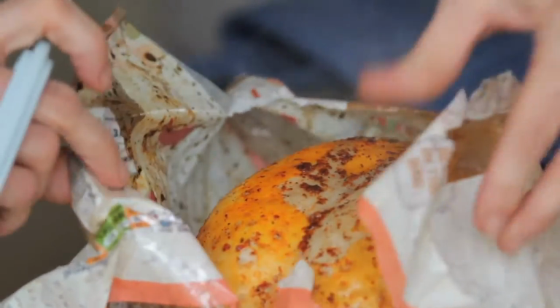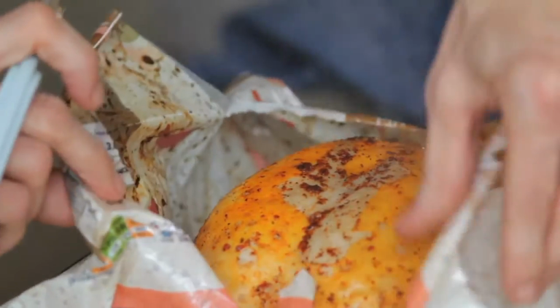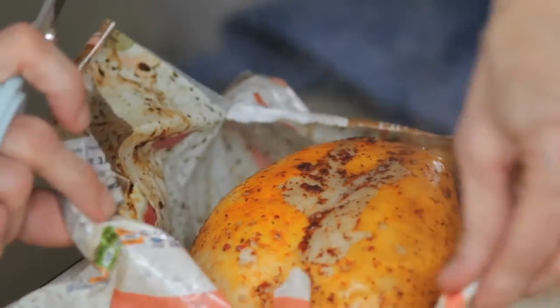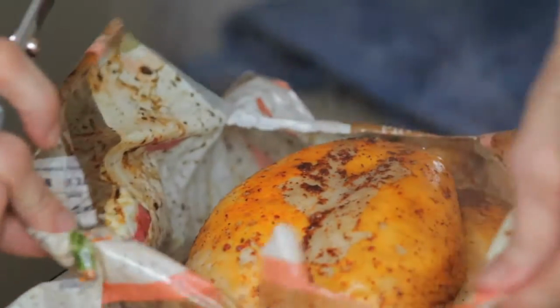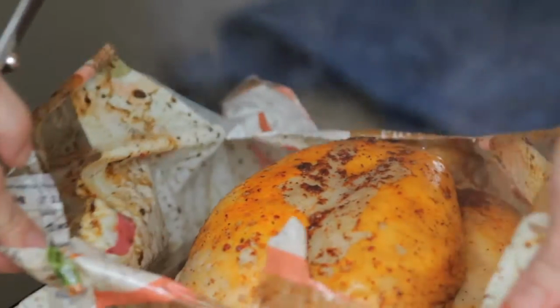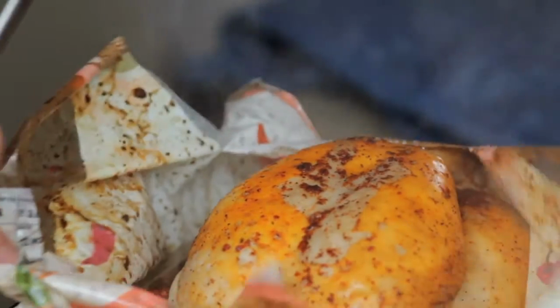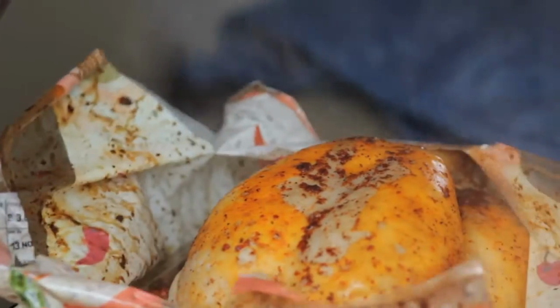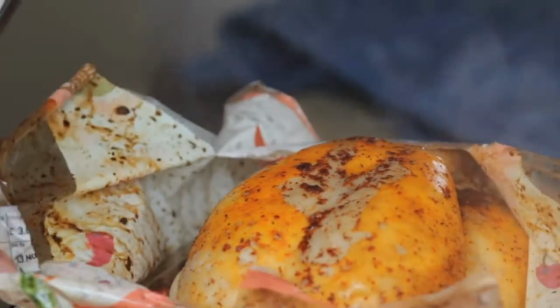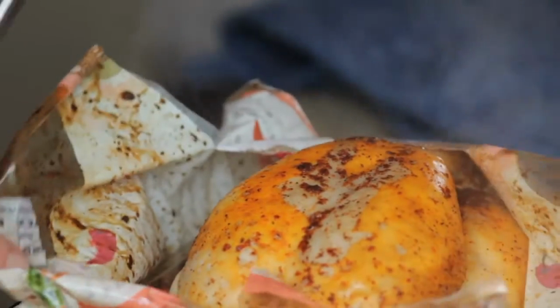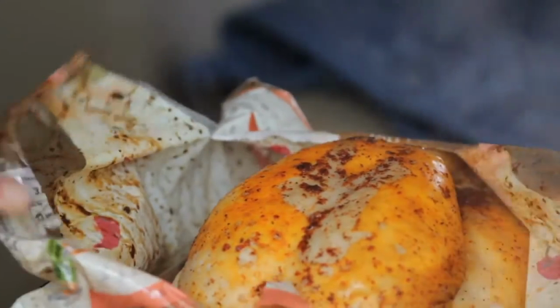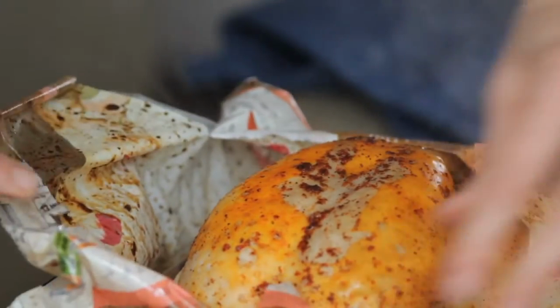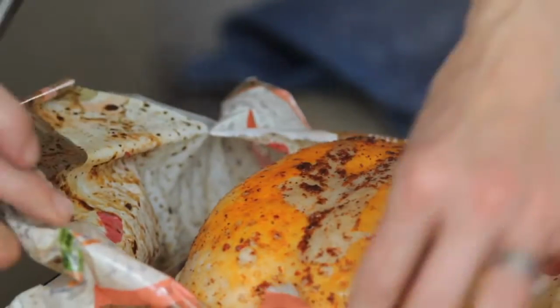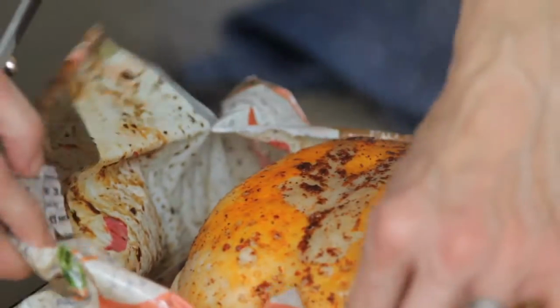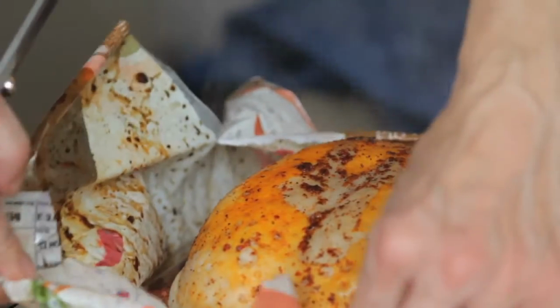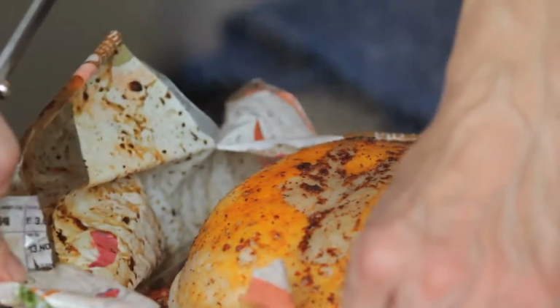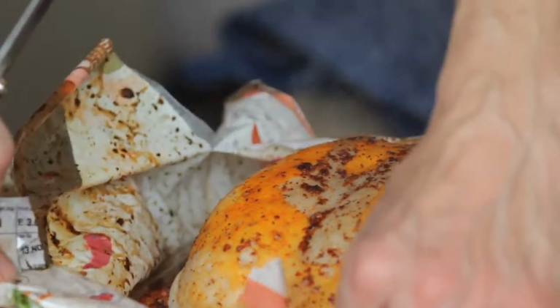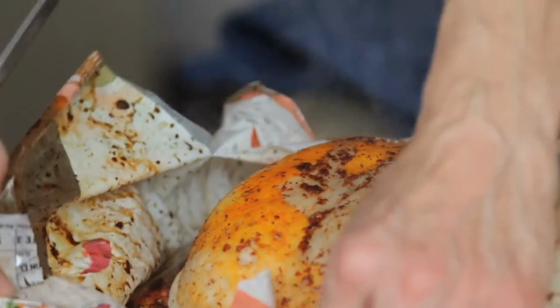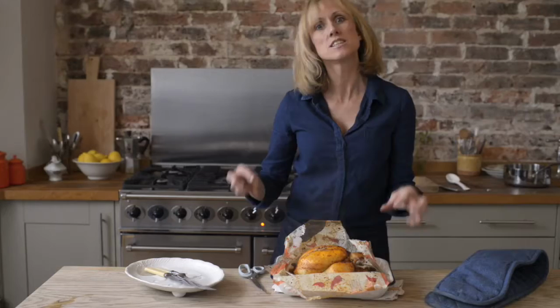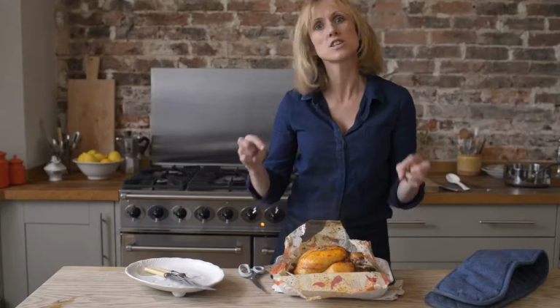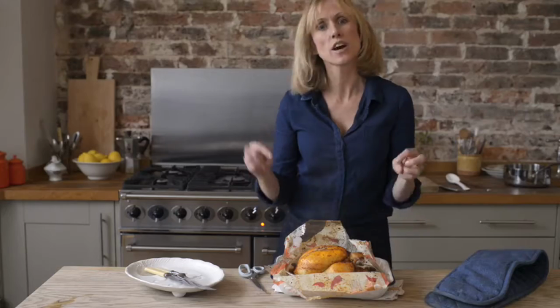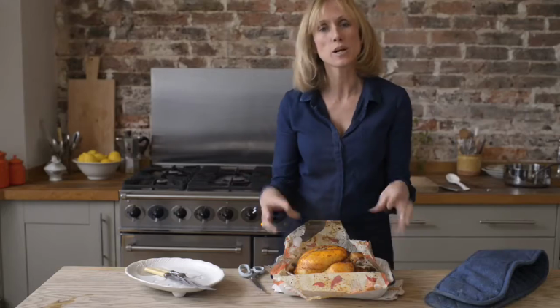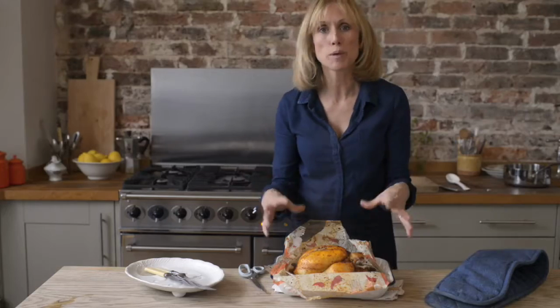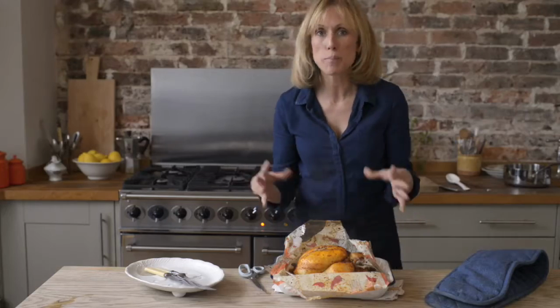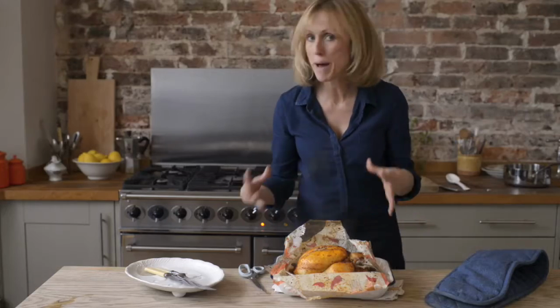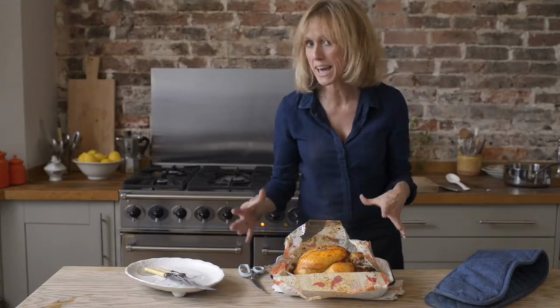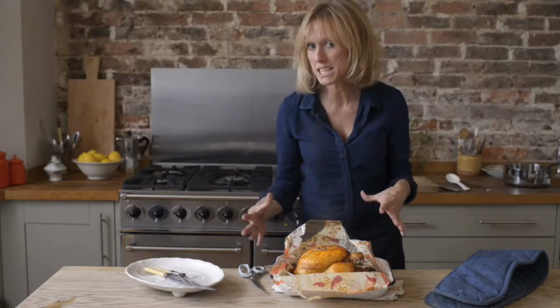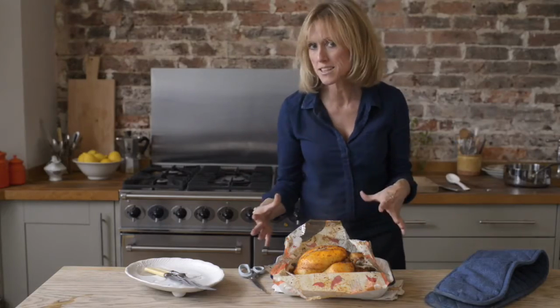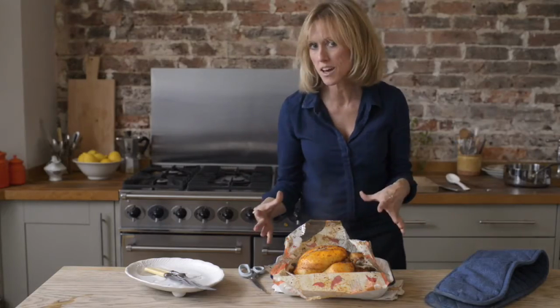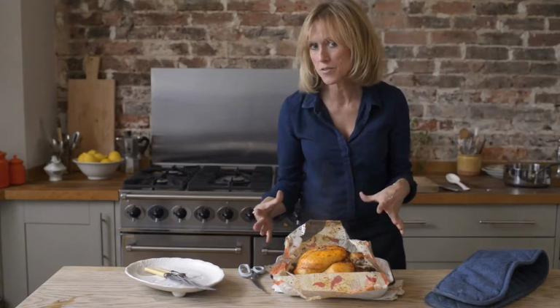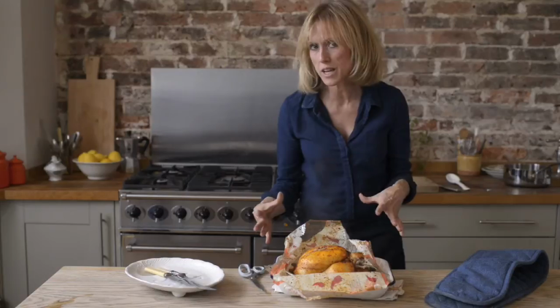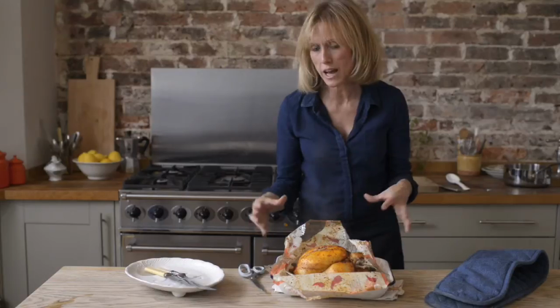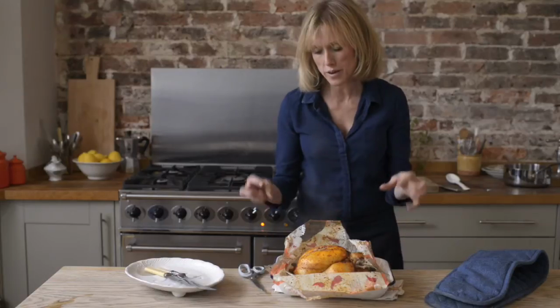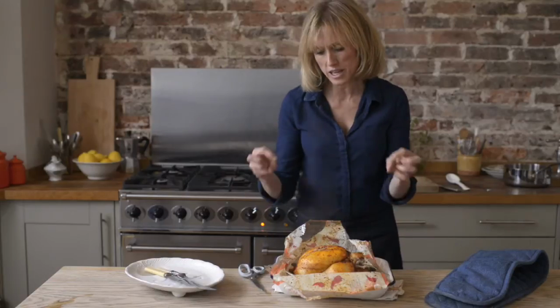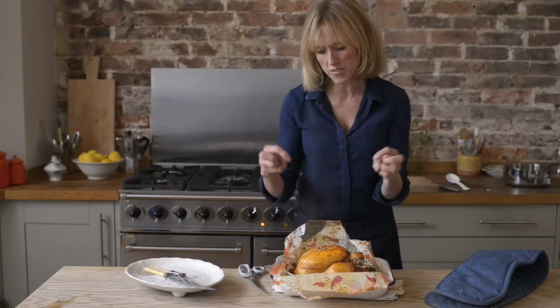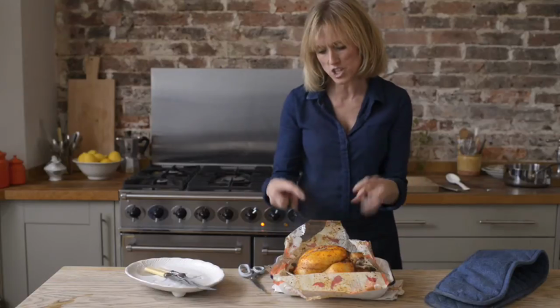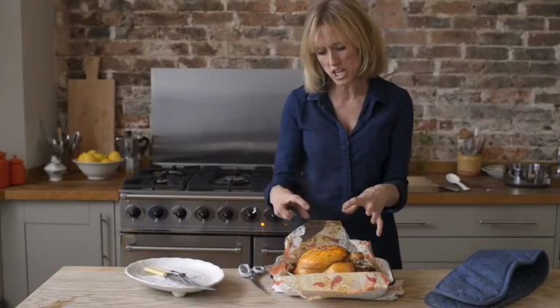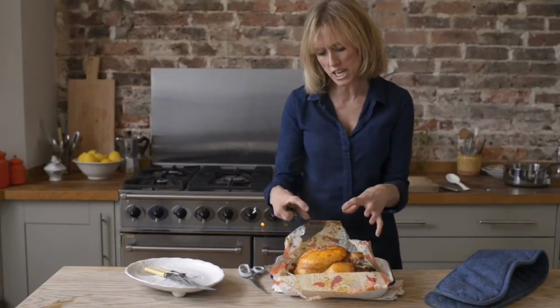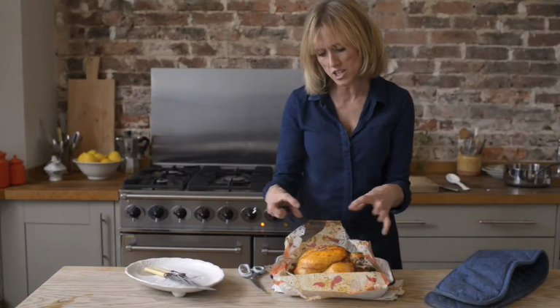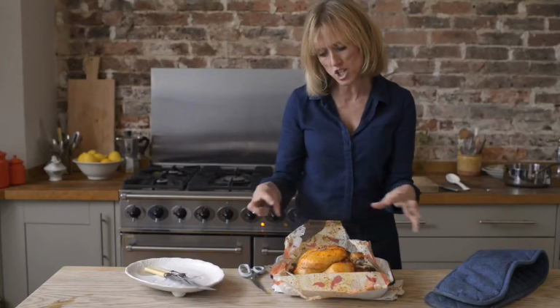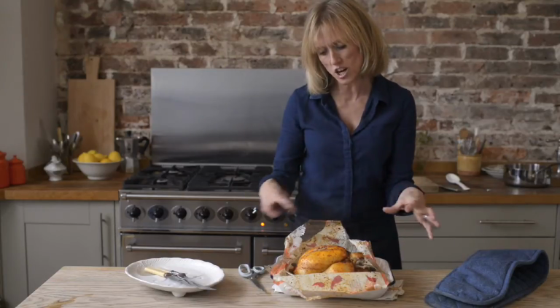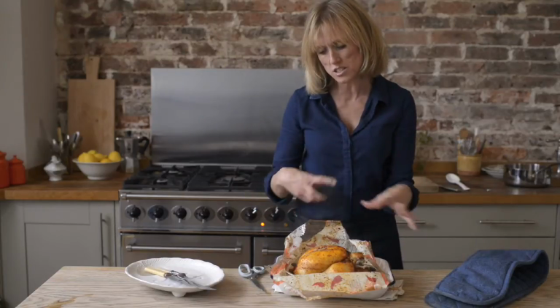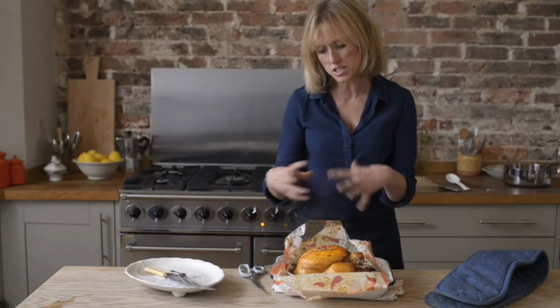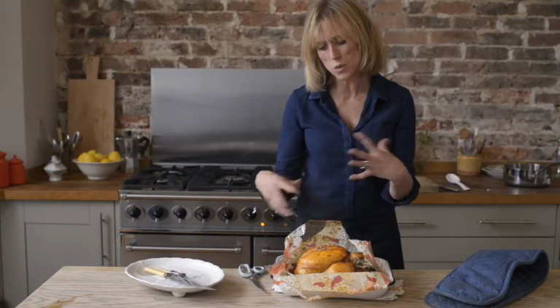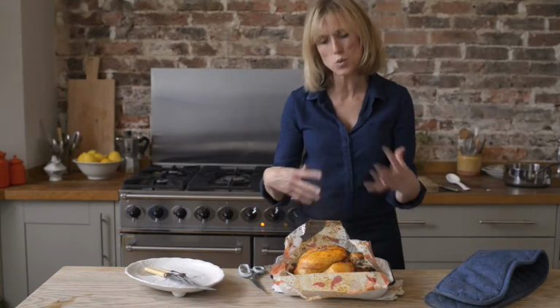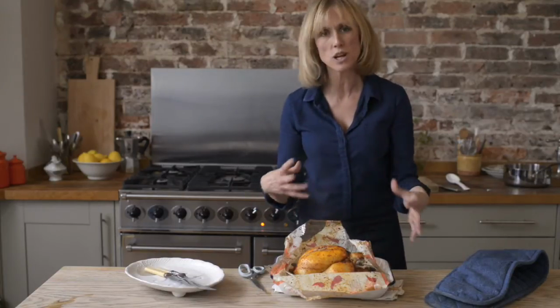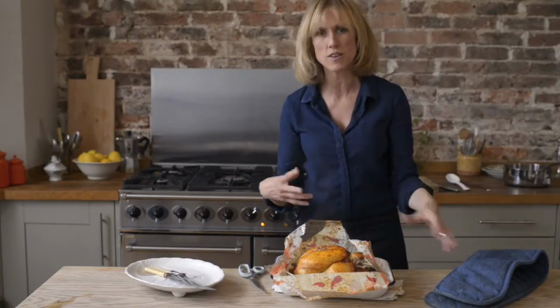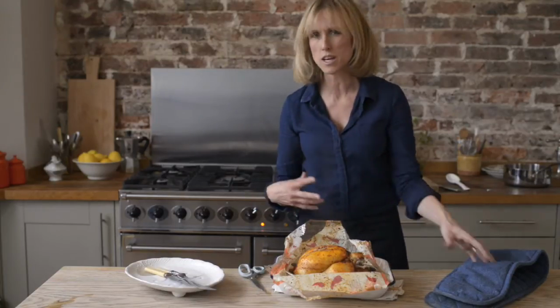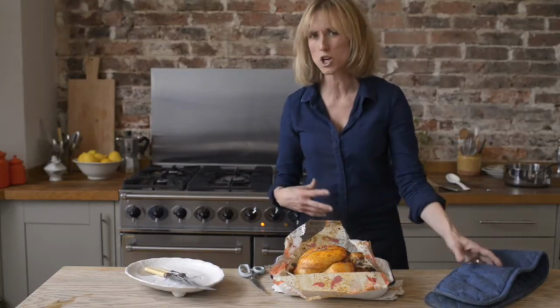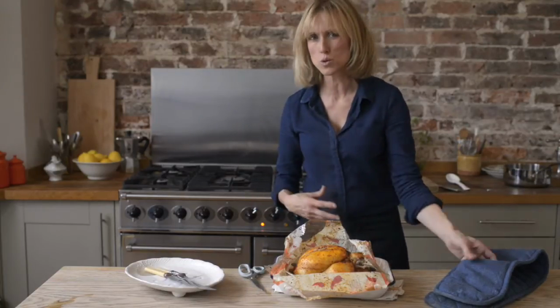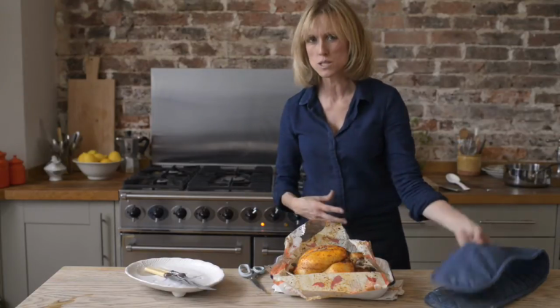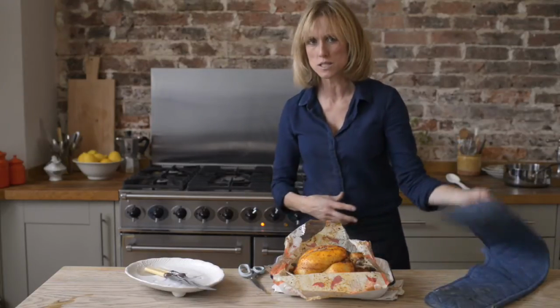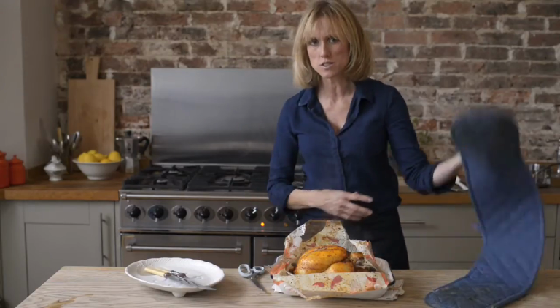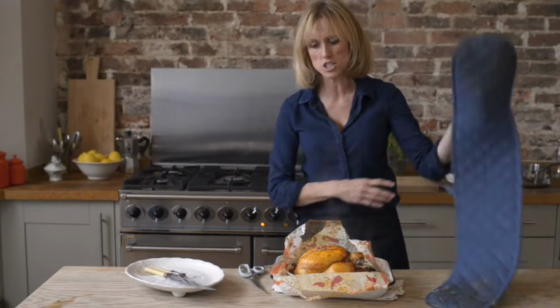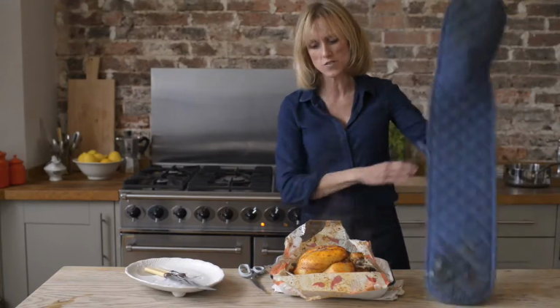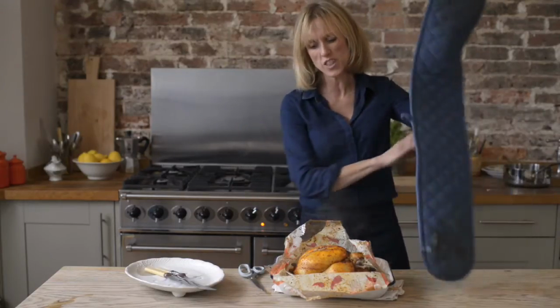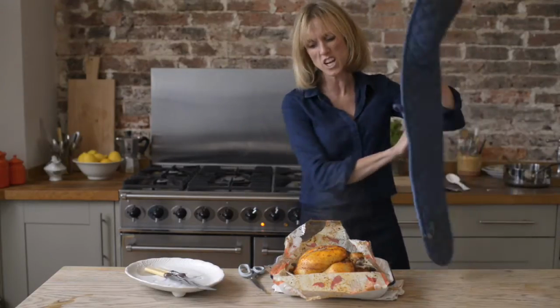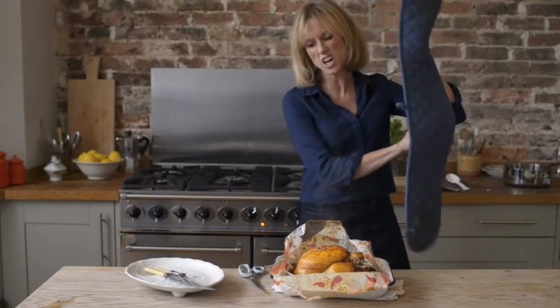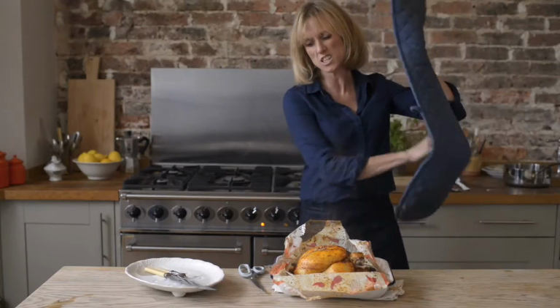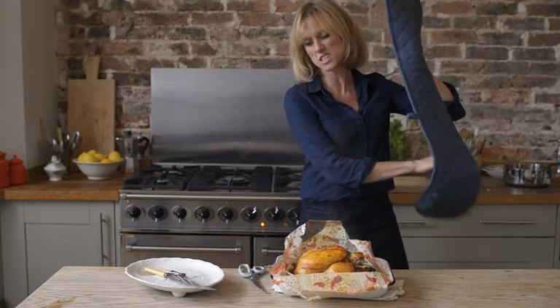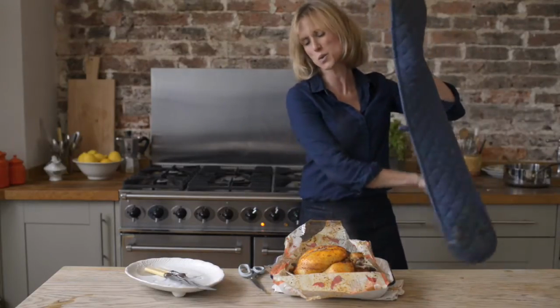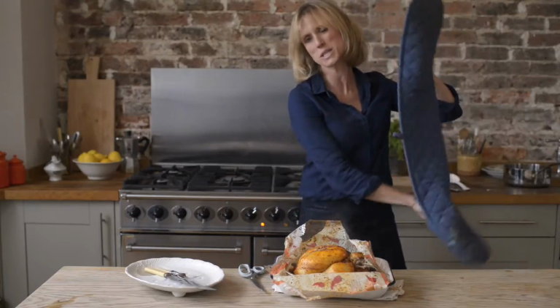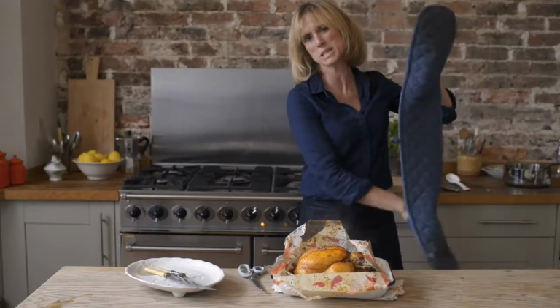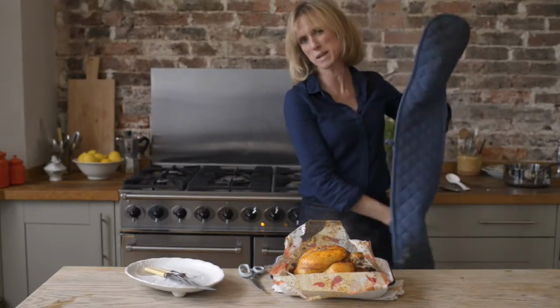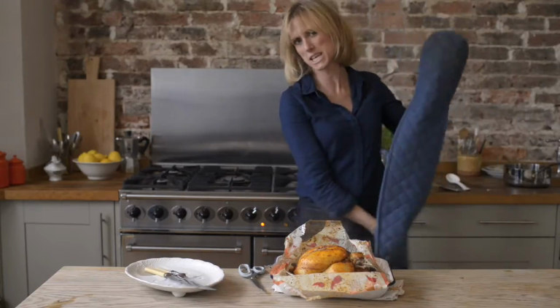I've just snipped open the bag so that I can put it back into the oven now and give the chicken a chance to go all lovely and golden just for the last 20 minutes.